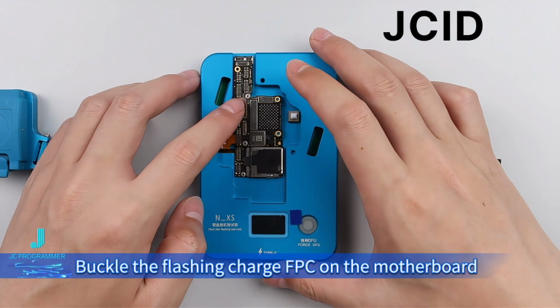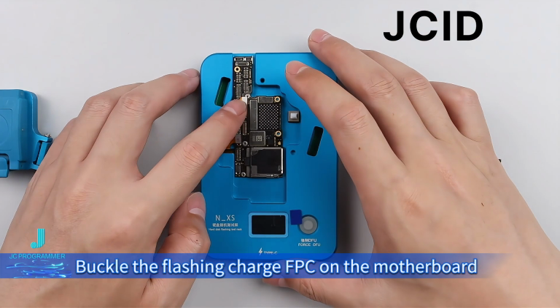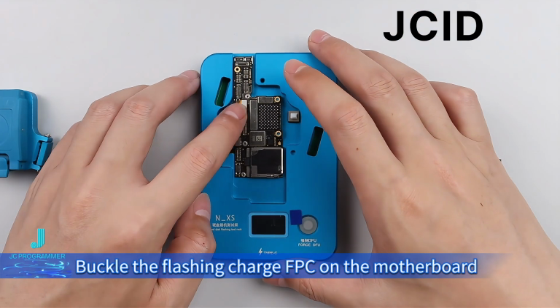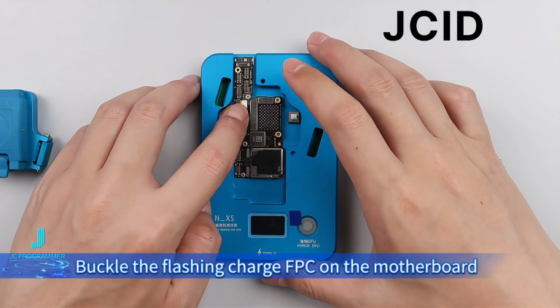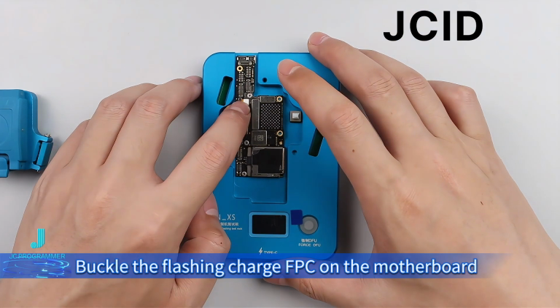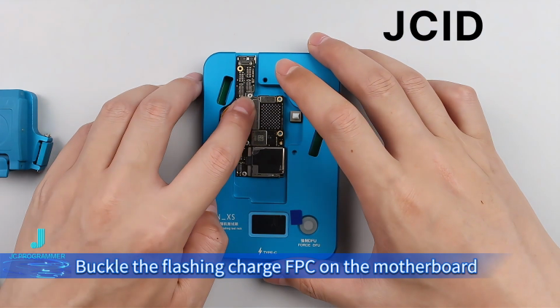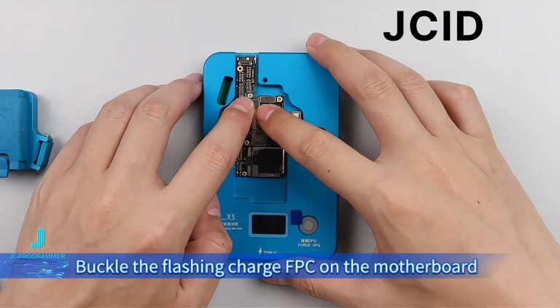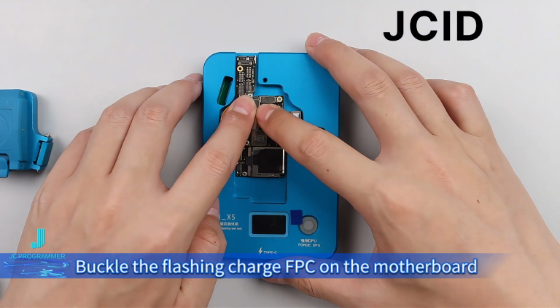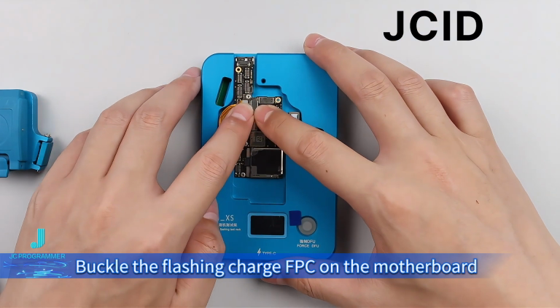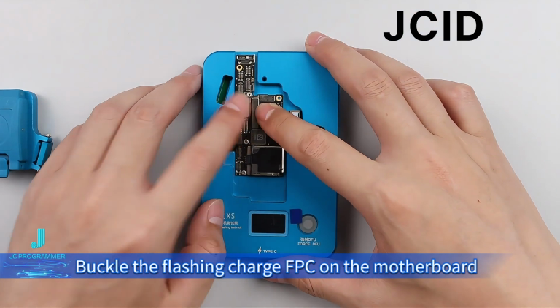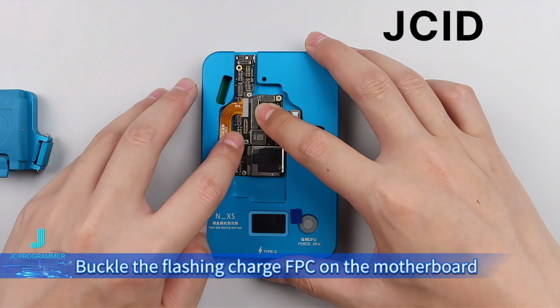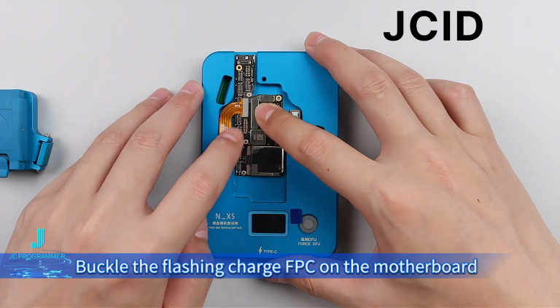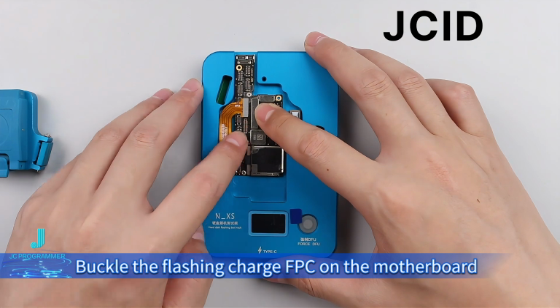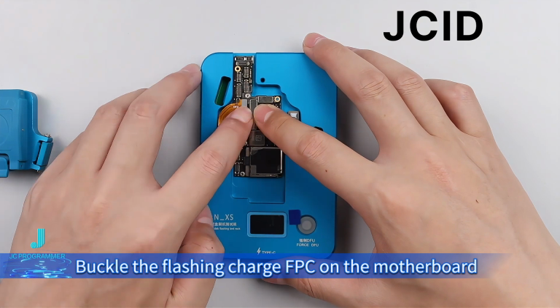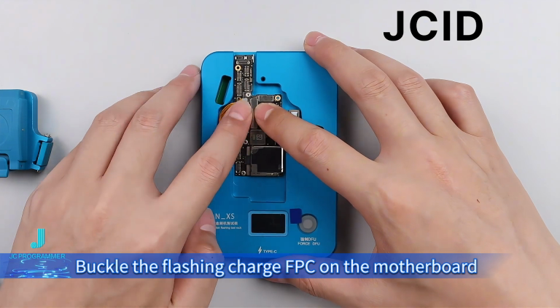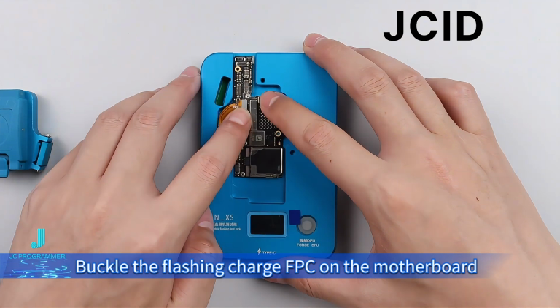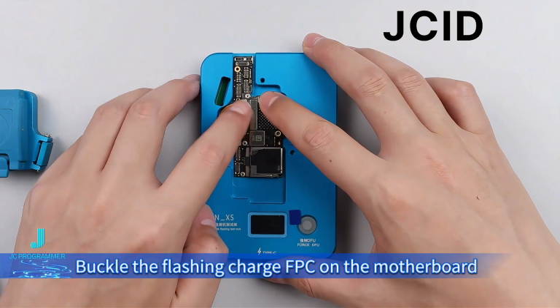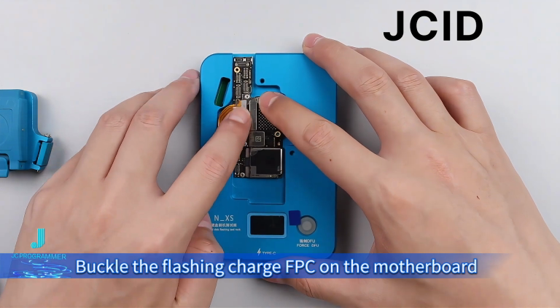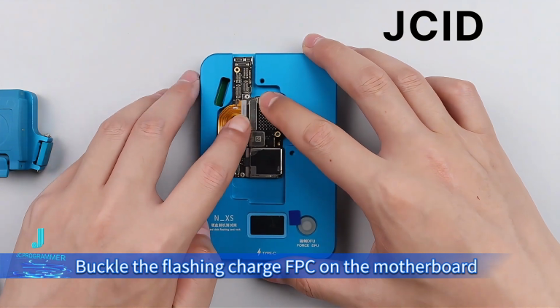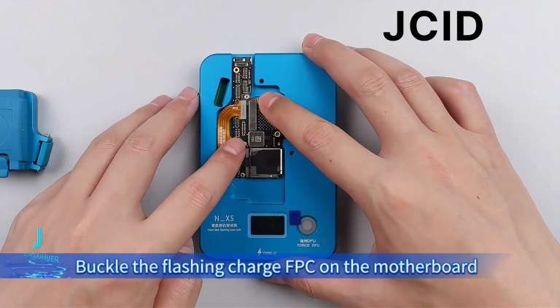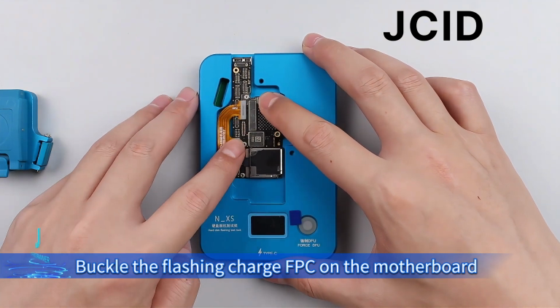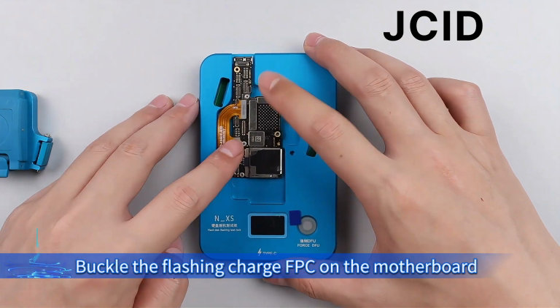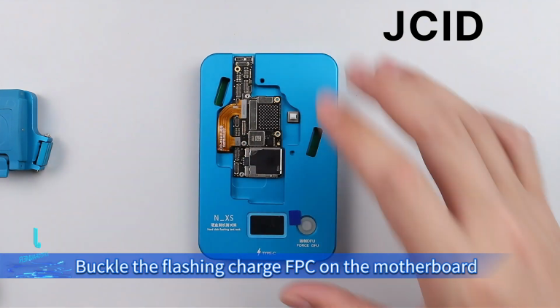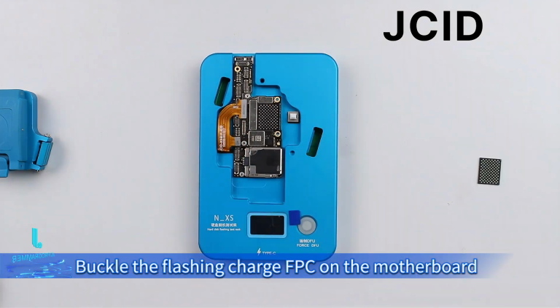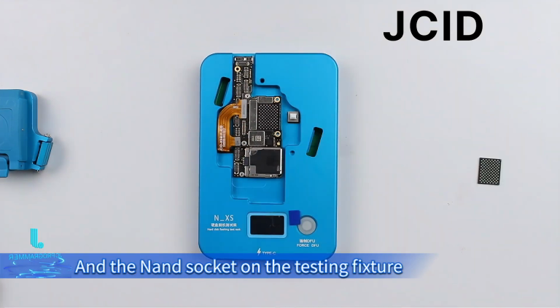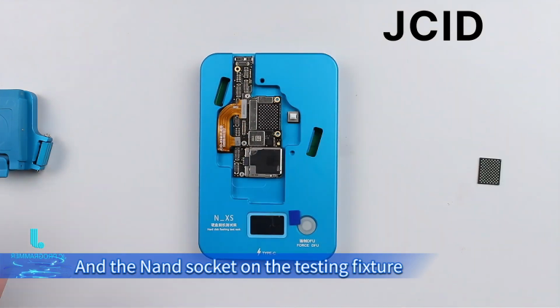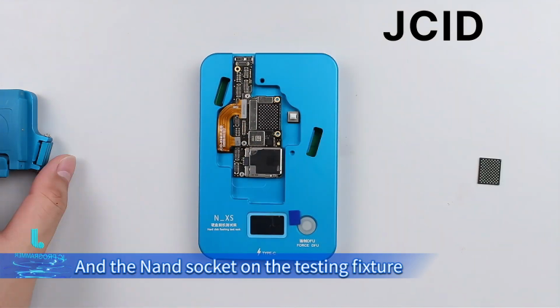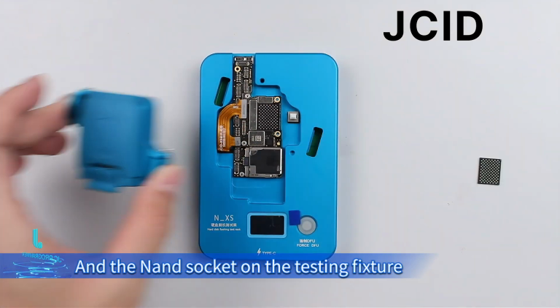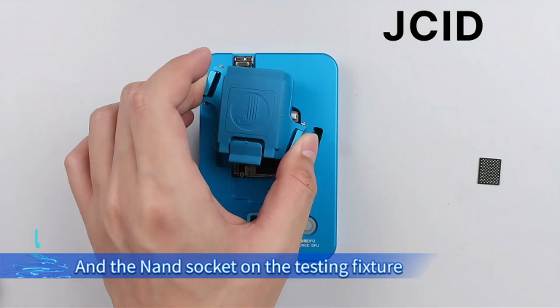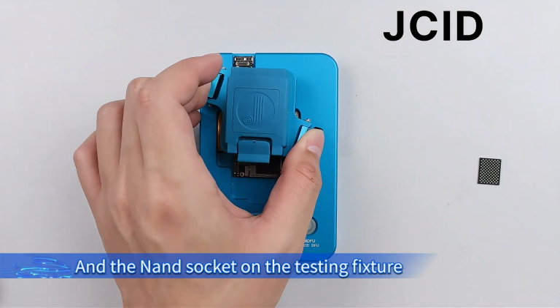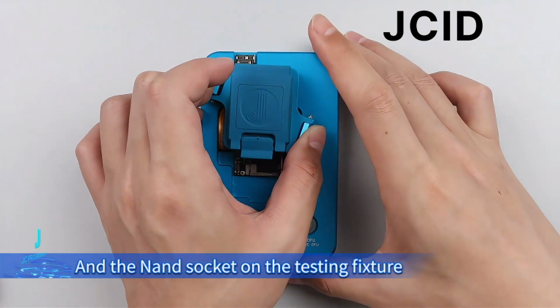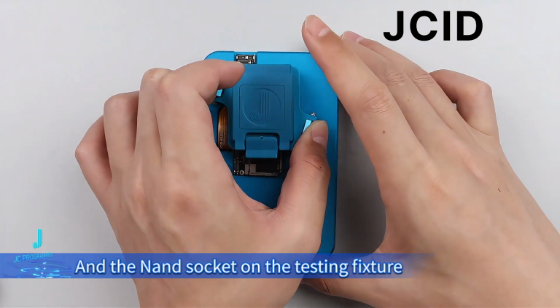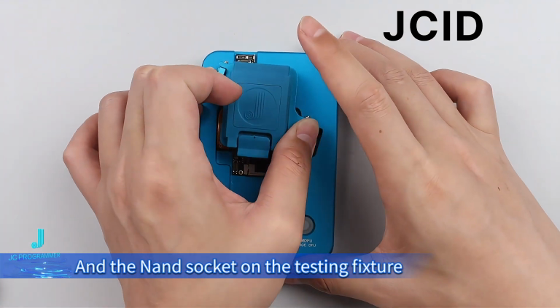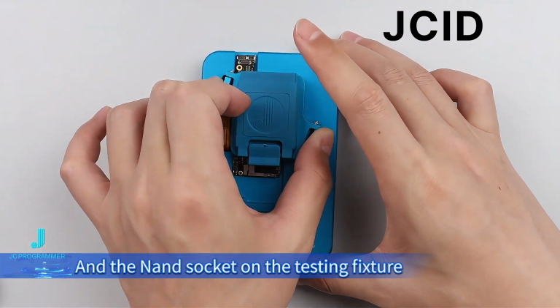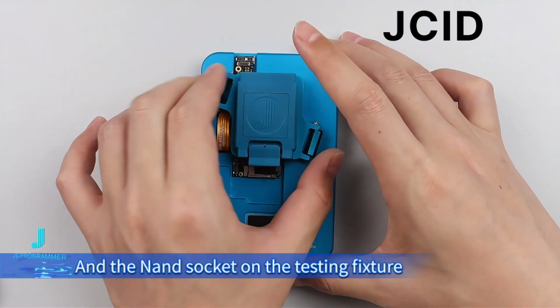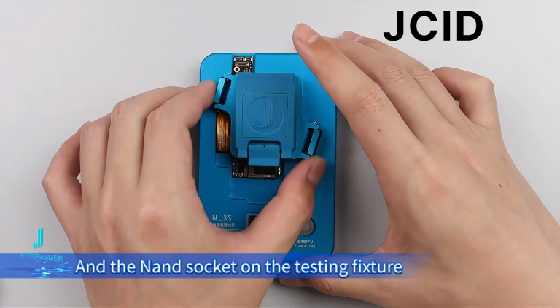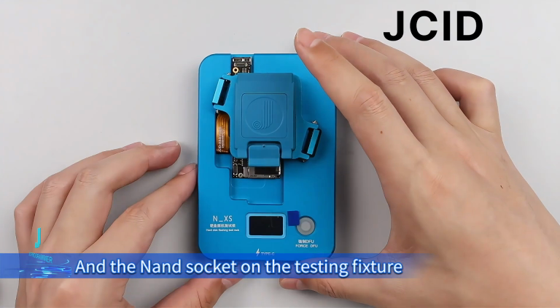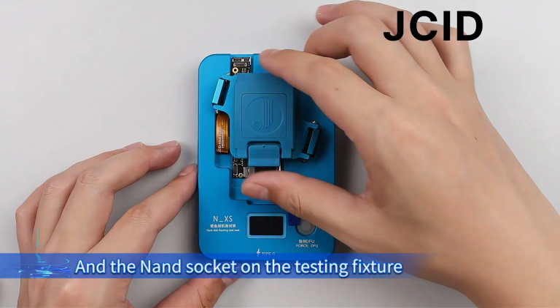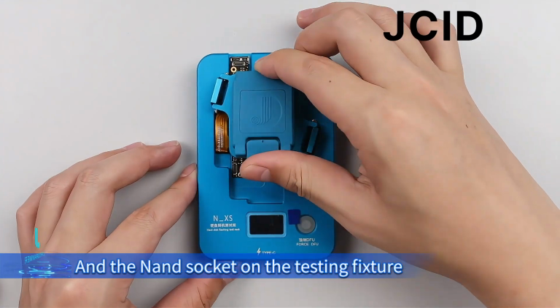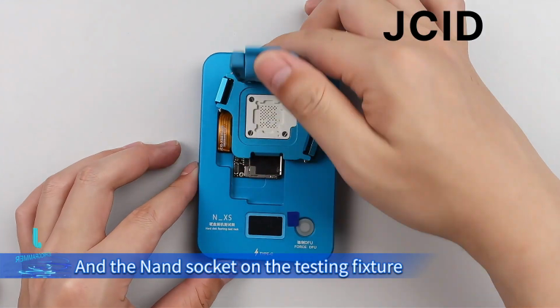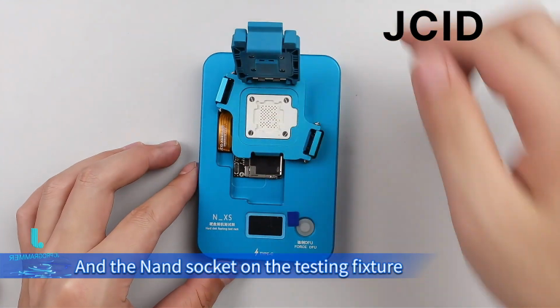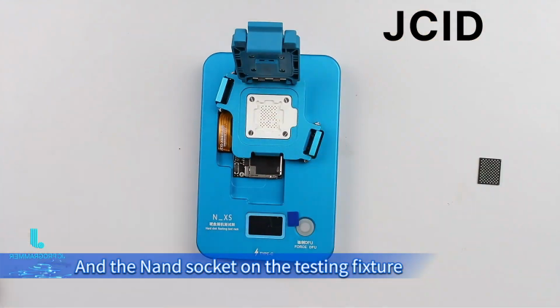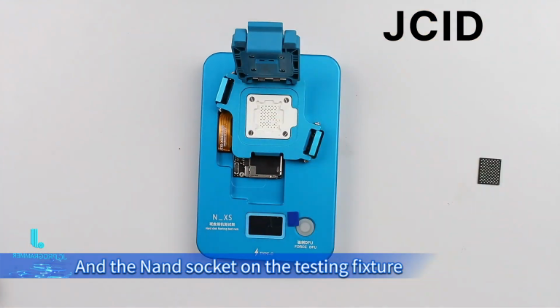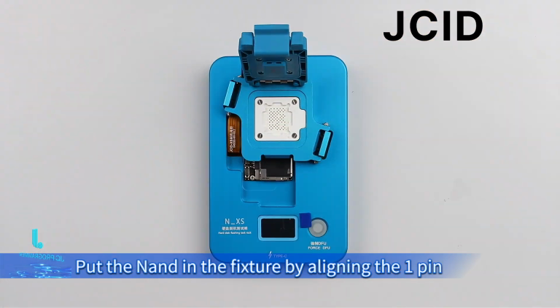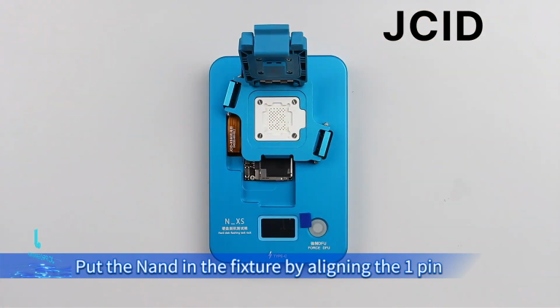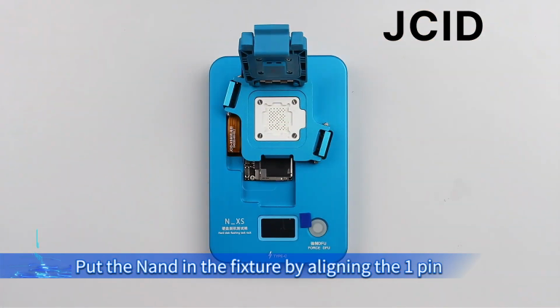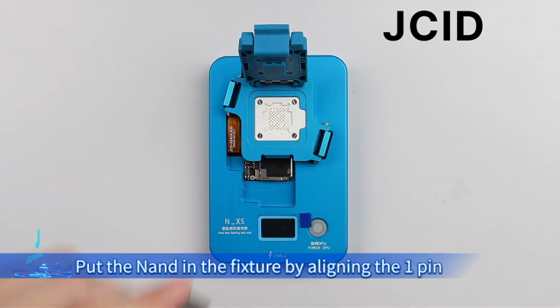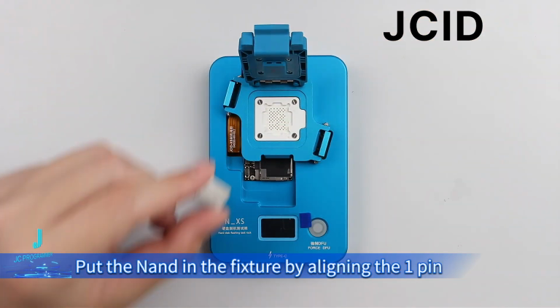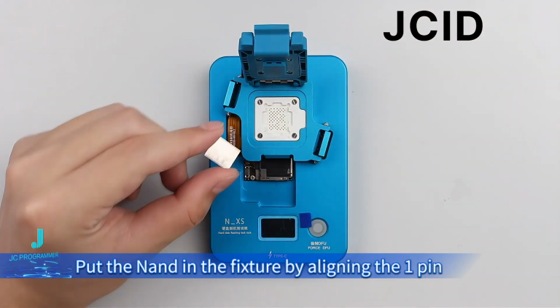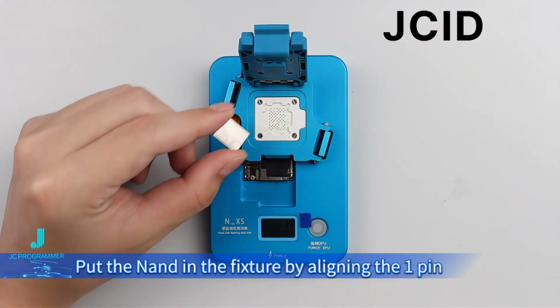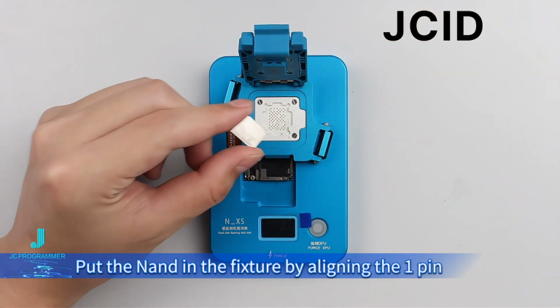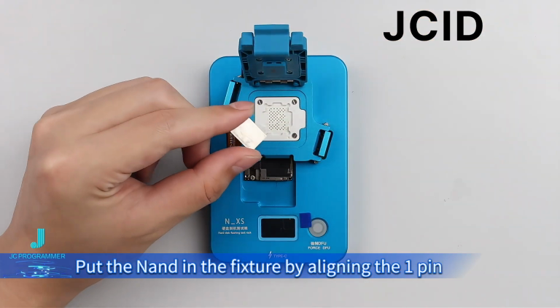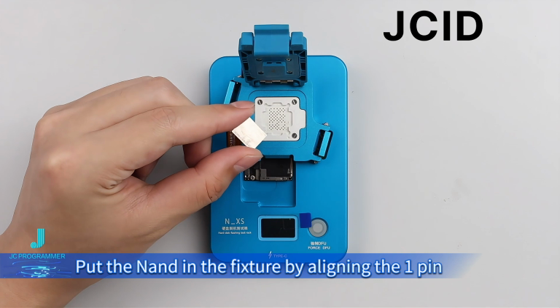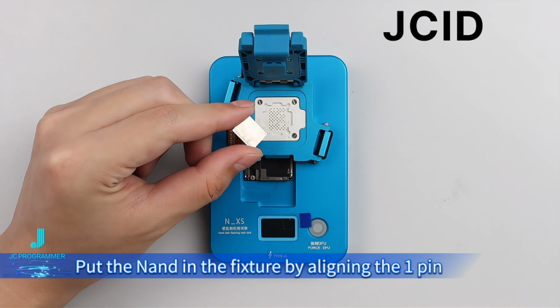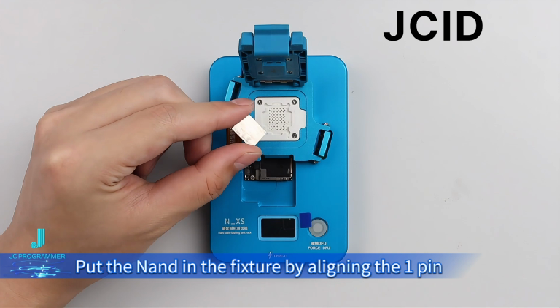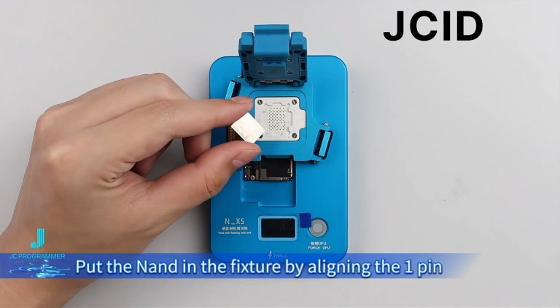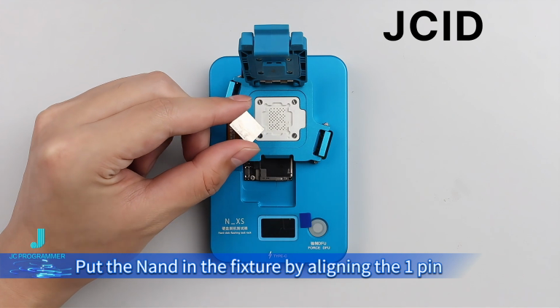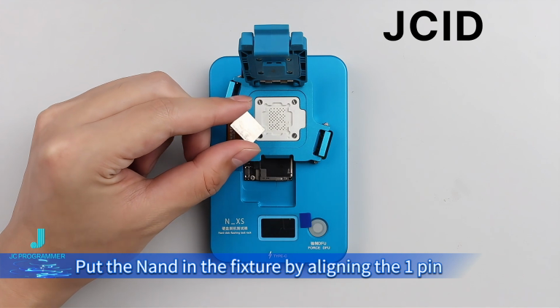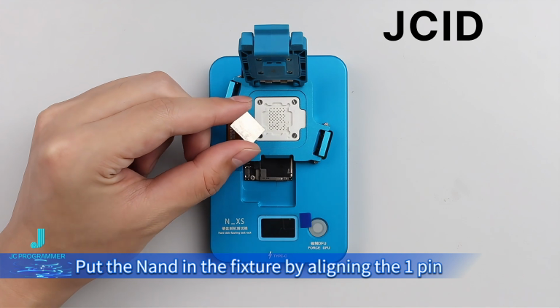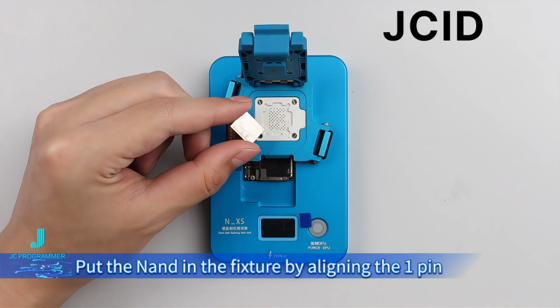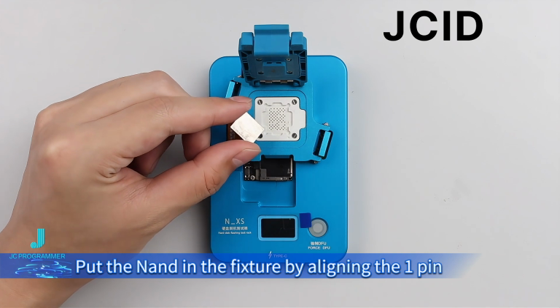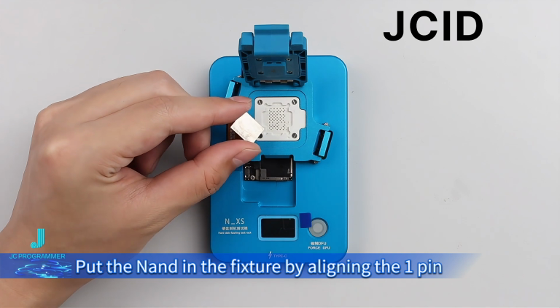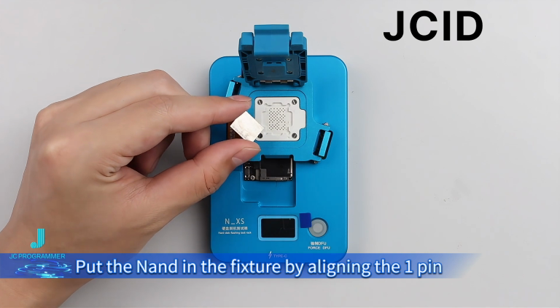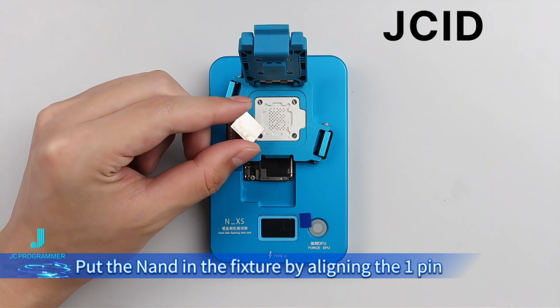Buckle the flashing charge FPC on the motherboard and the NAND socket on the testing fixture. Put the NAND in the fixture by aligning the one pin.